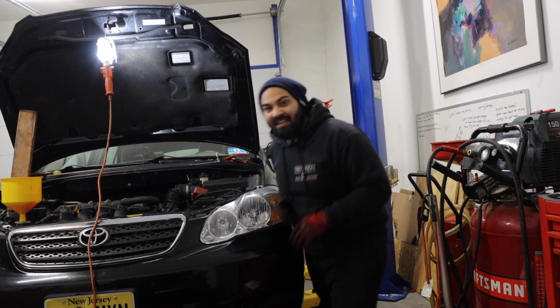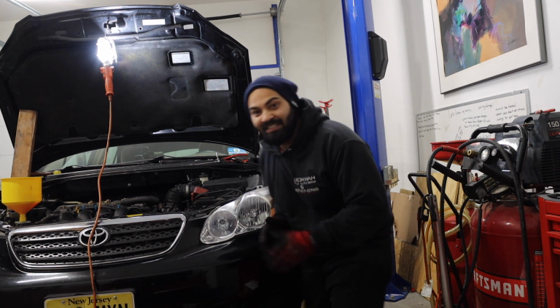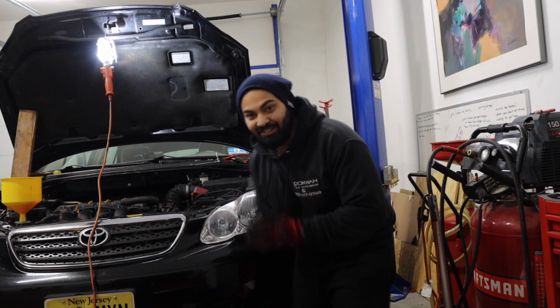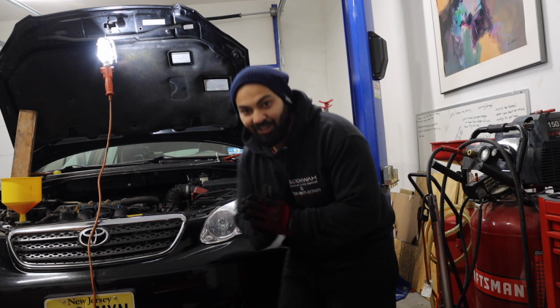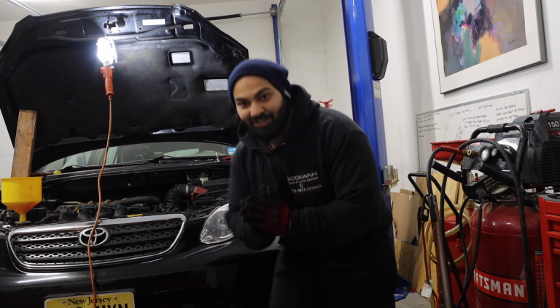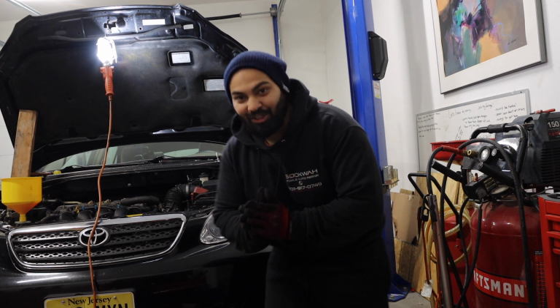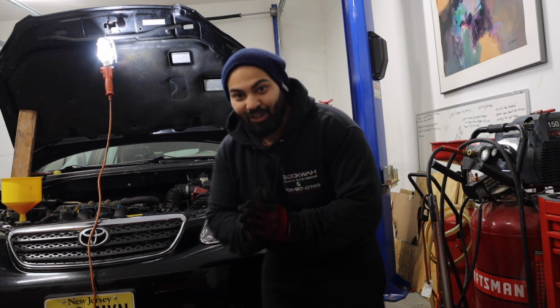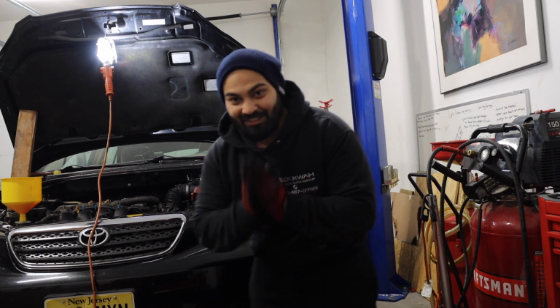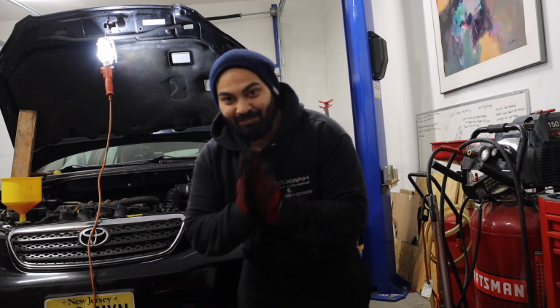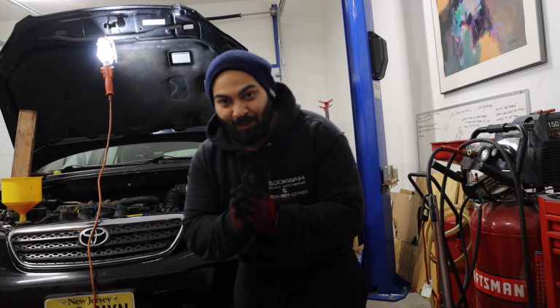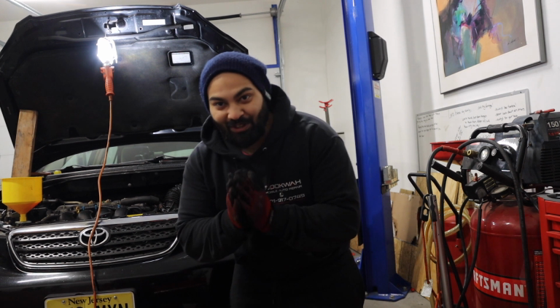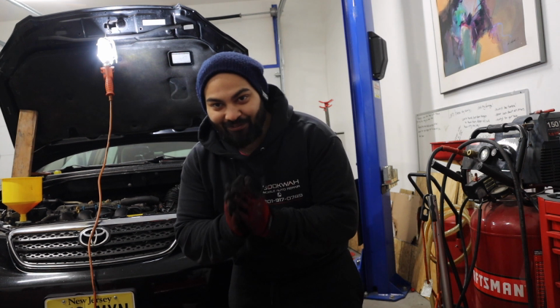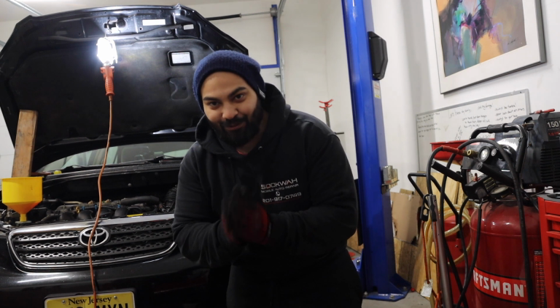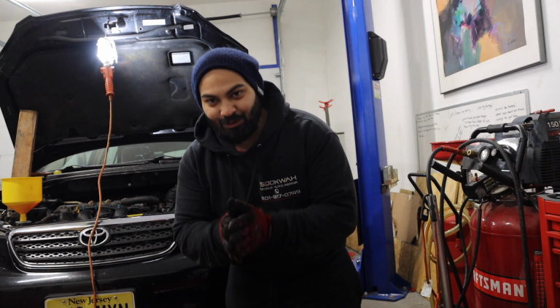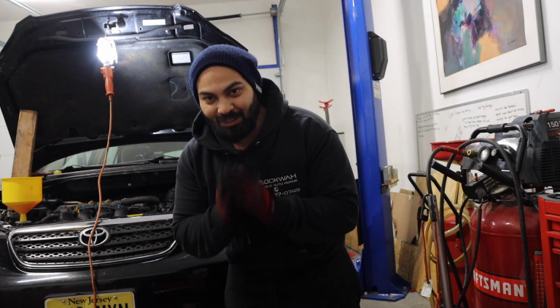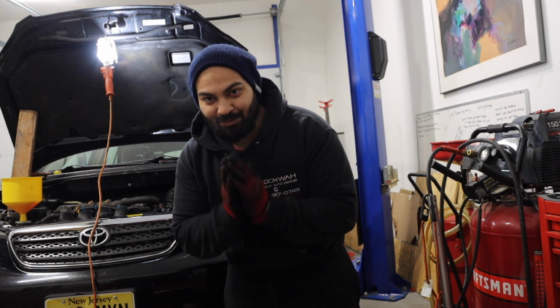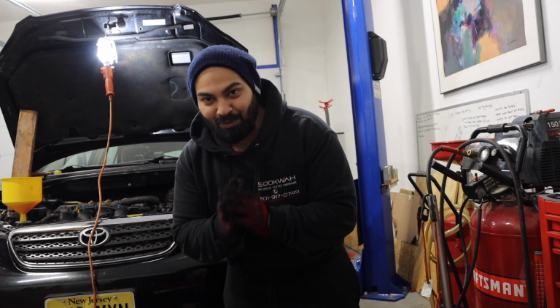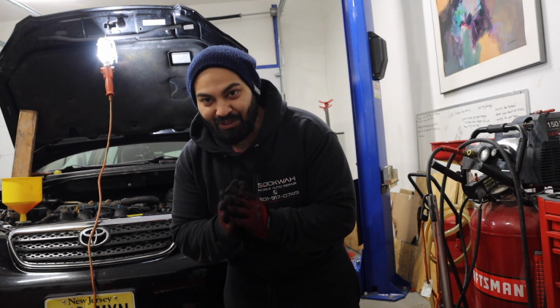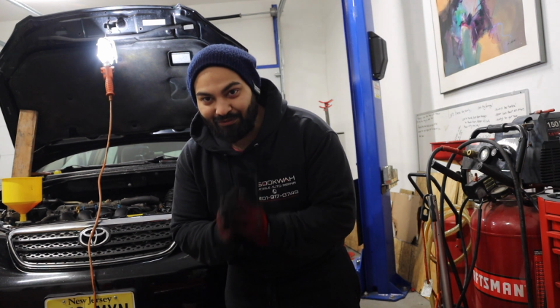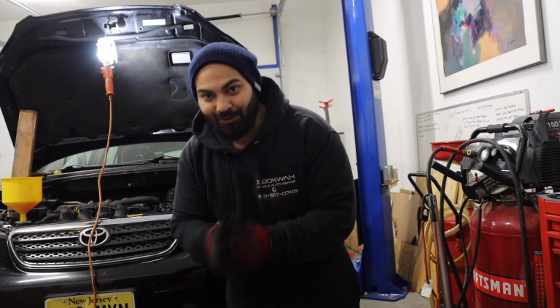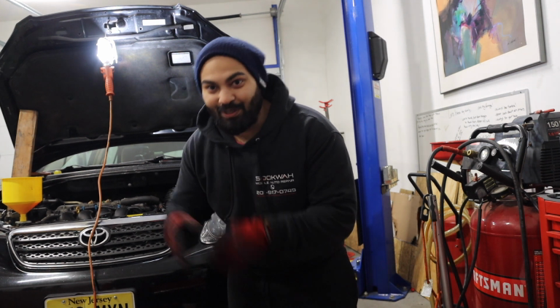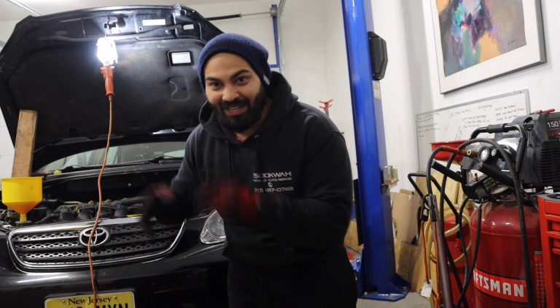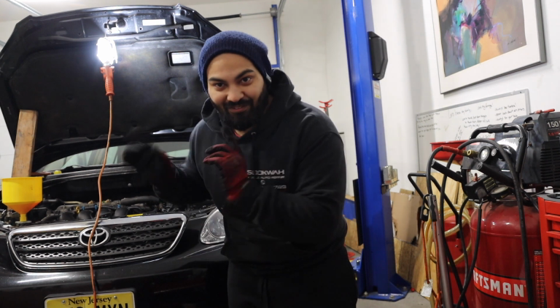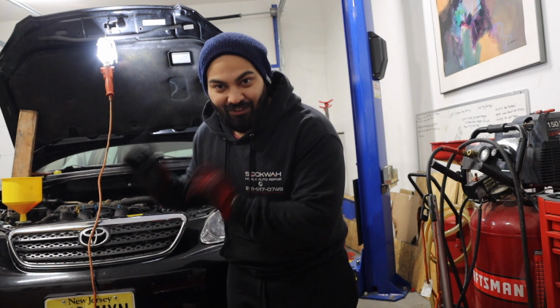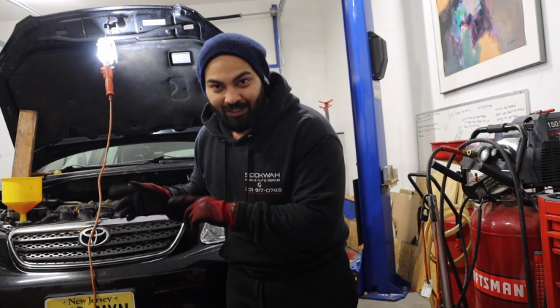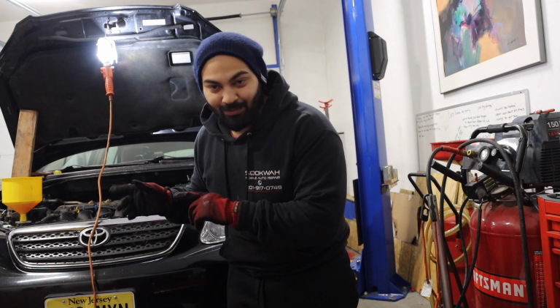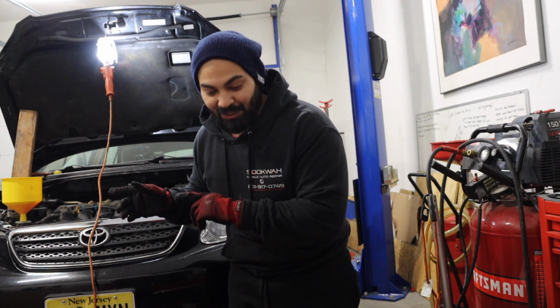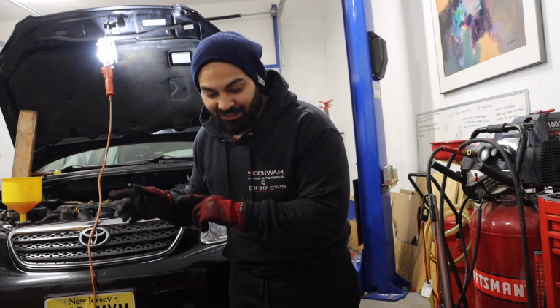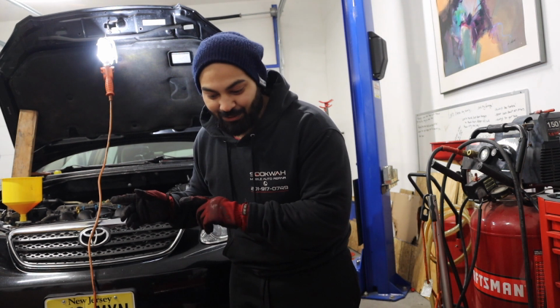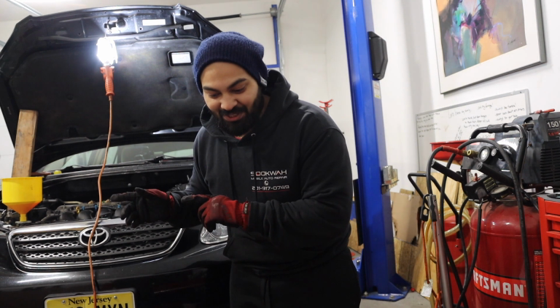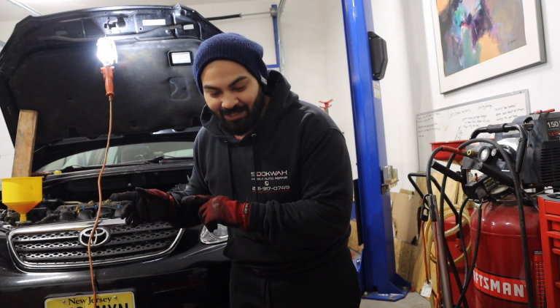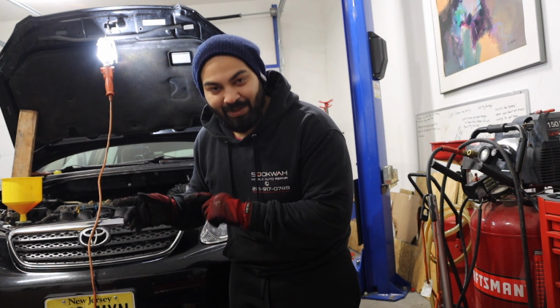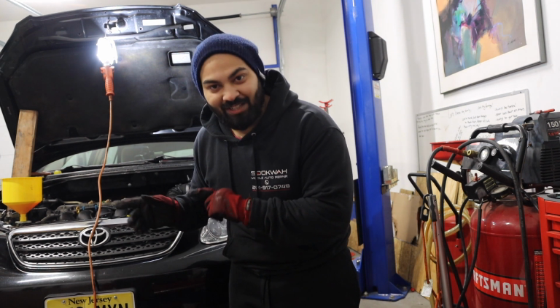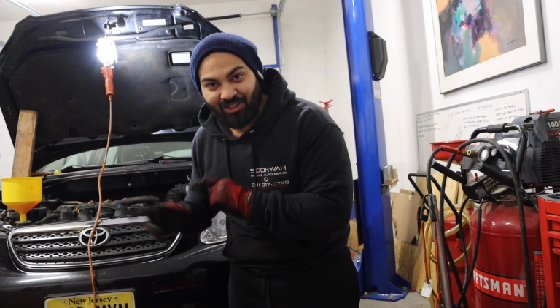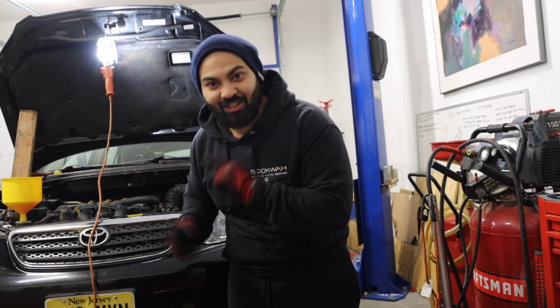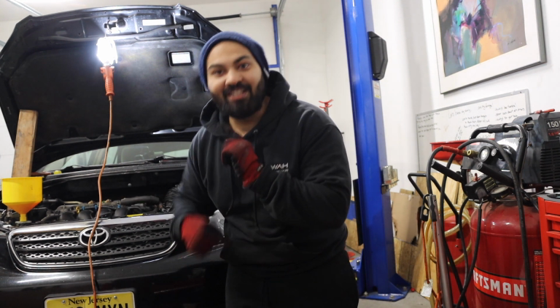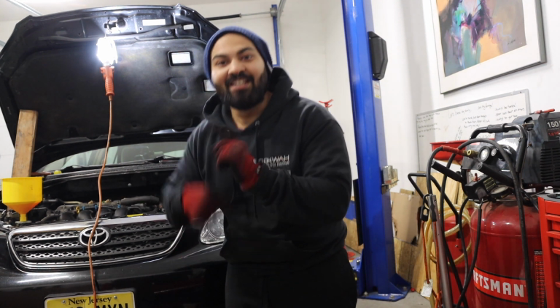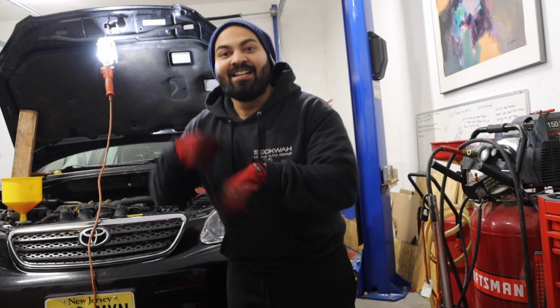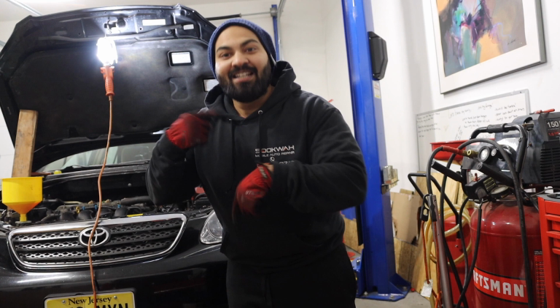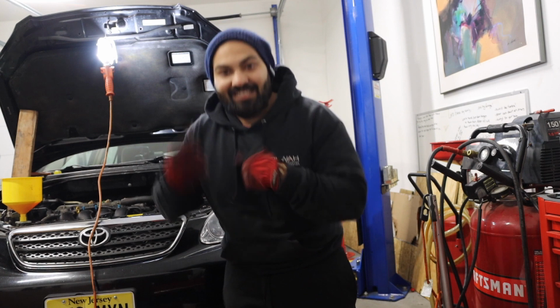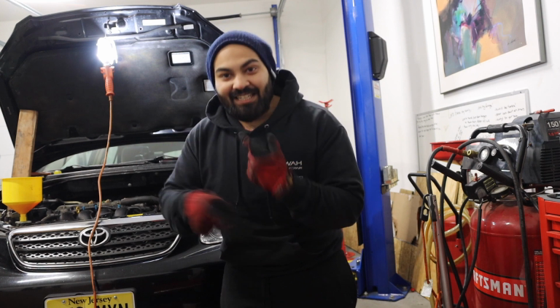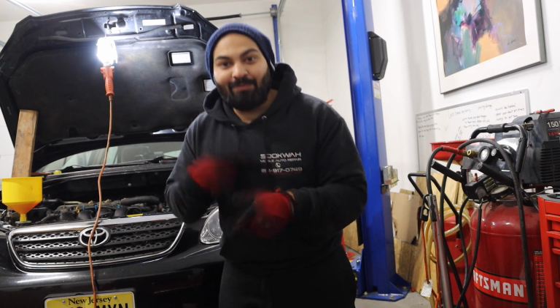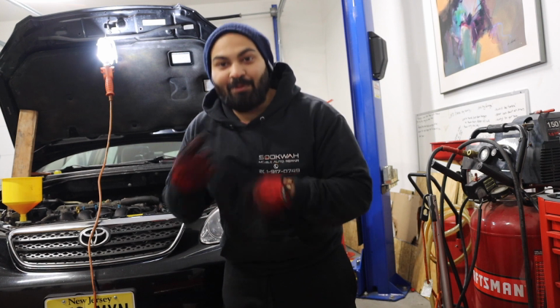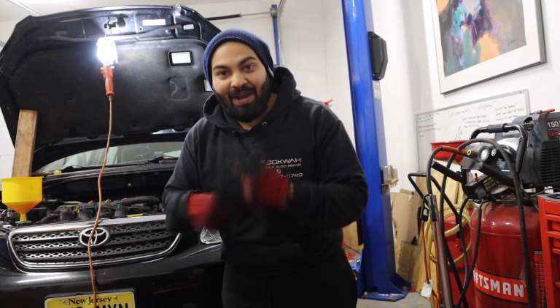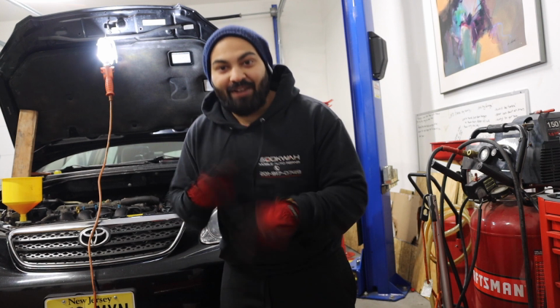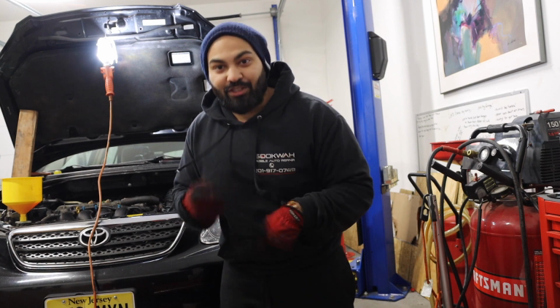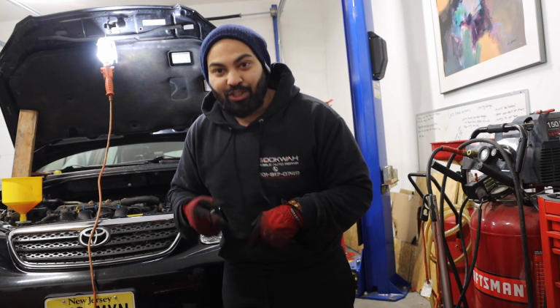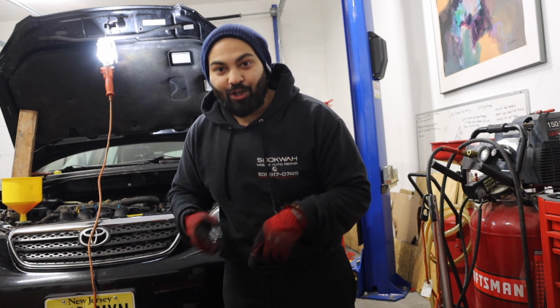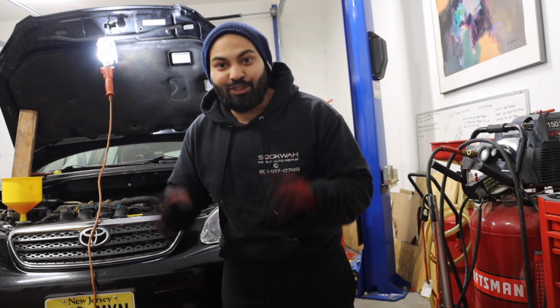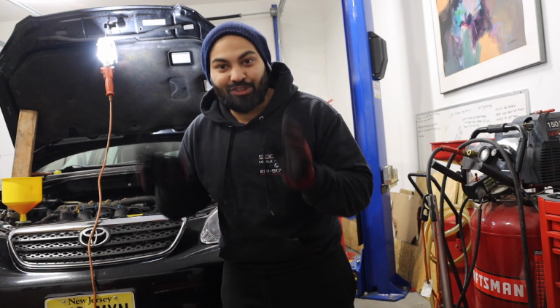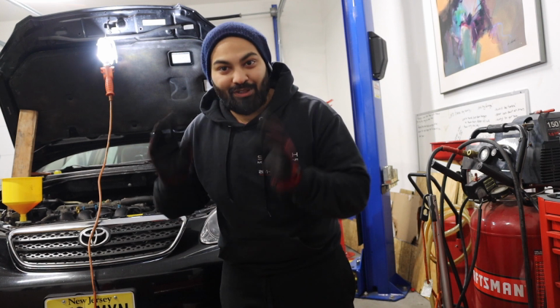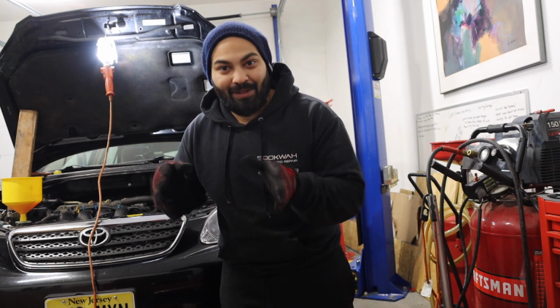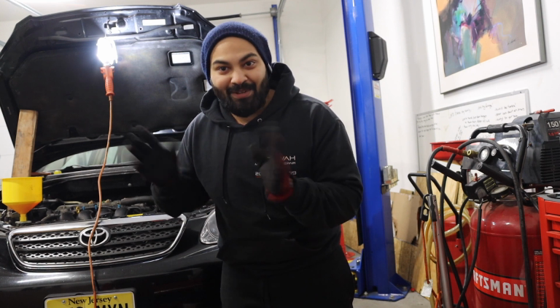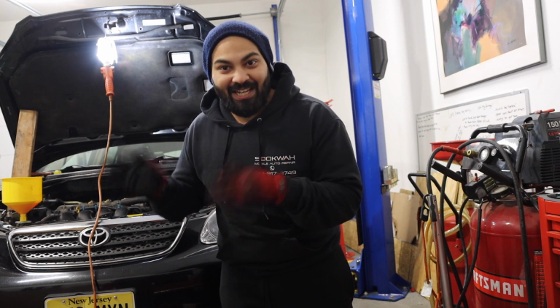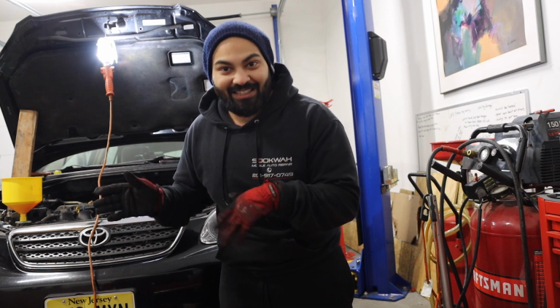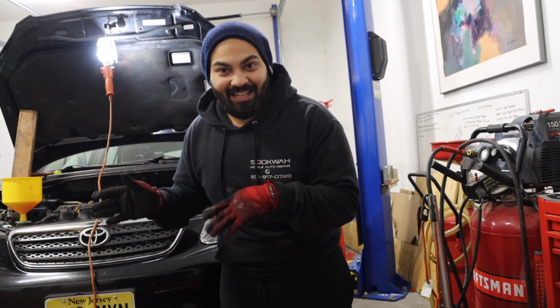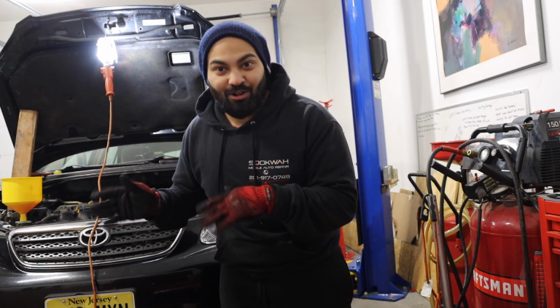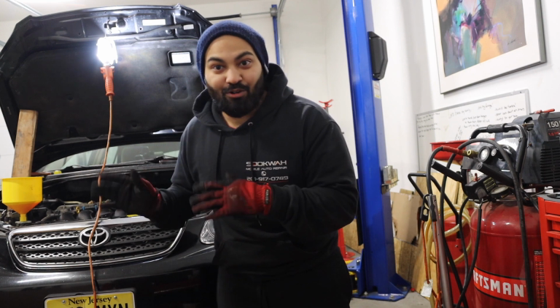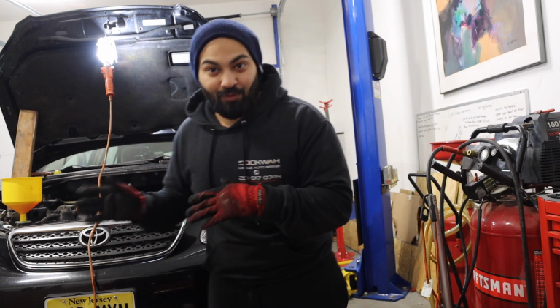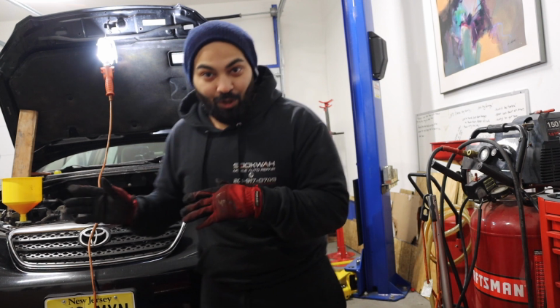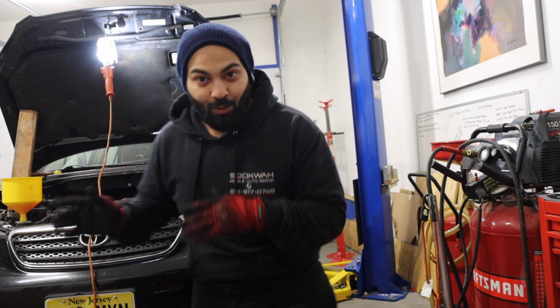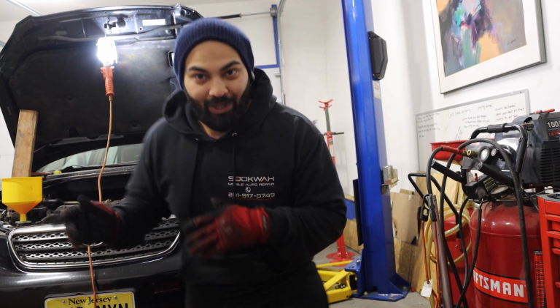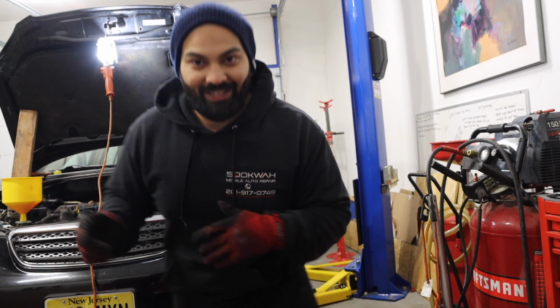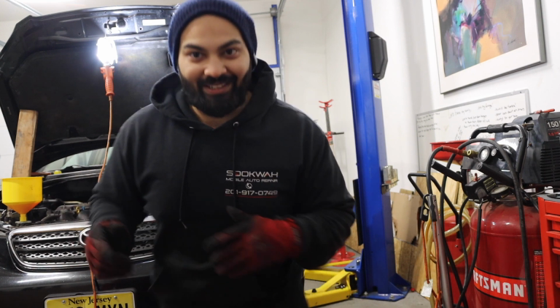It's gonna start — it's pulling fuel, it's pulling fuel! I forgot to put the serpentine belt on to keep the battery charged, so let me get that on real quick.